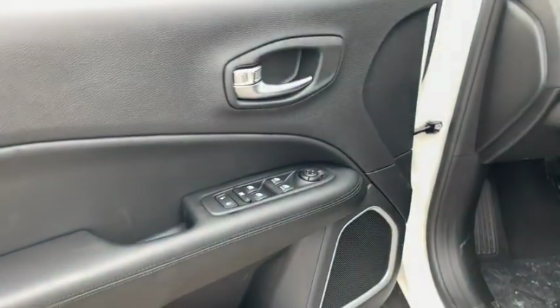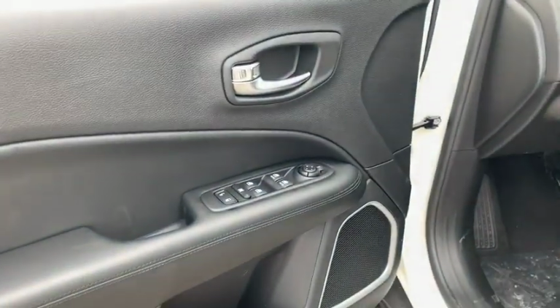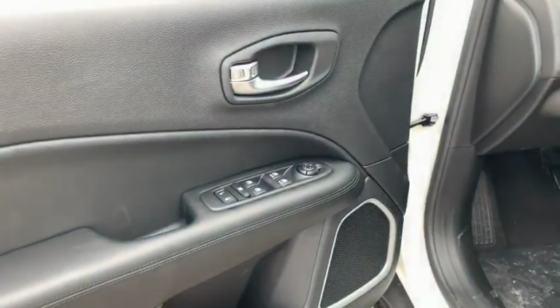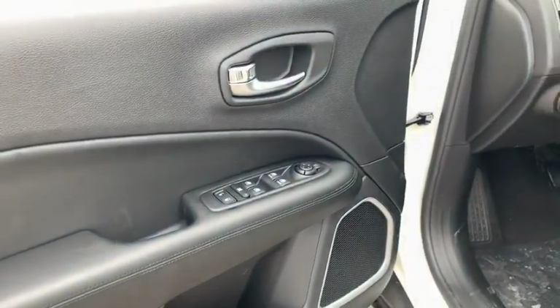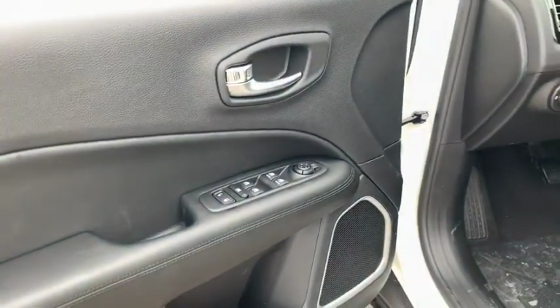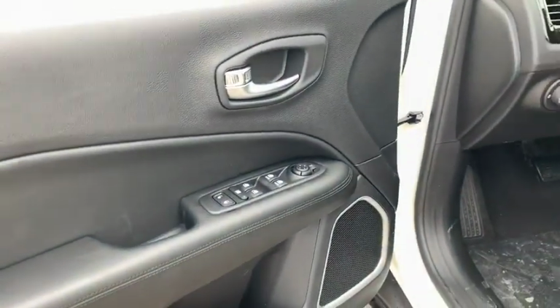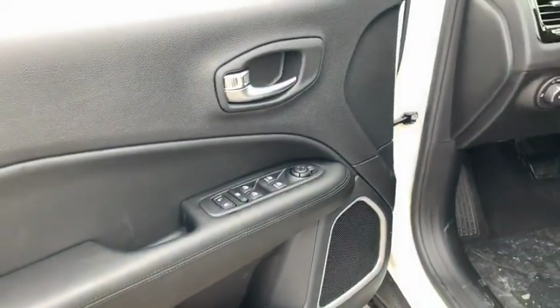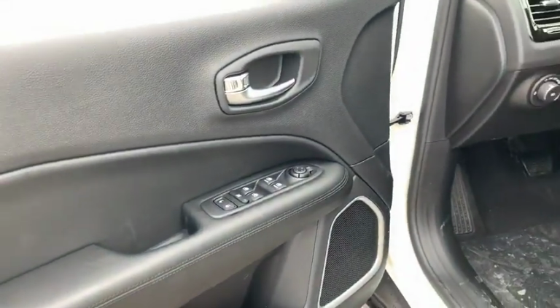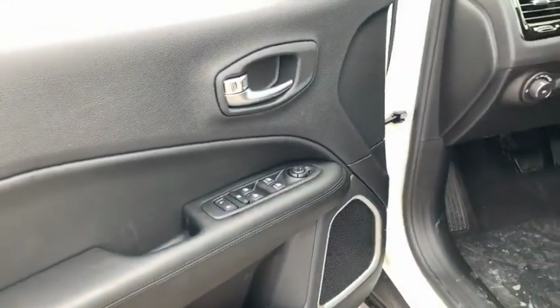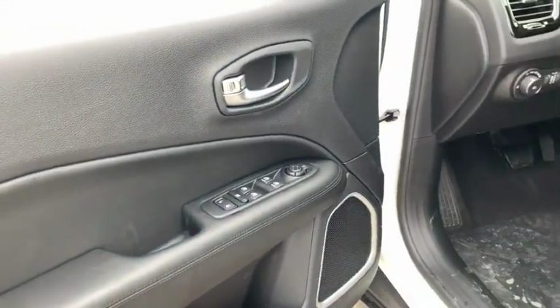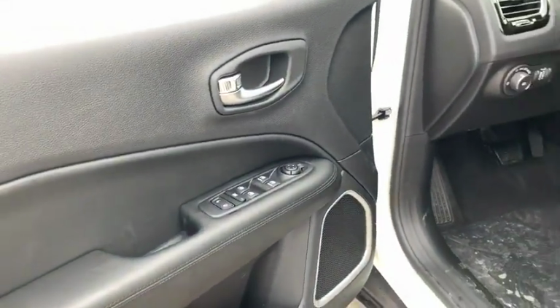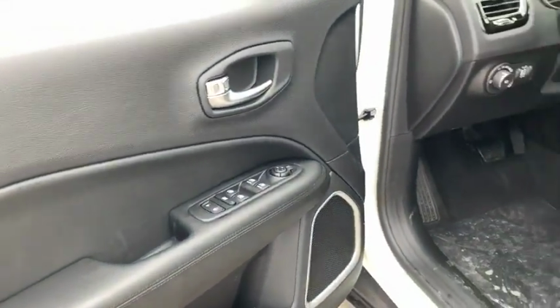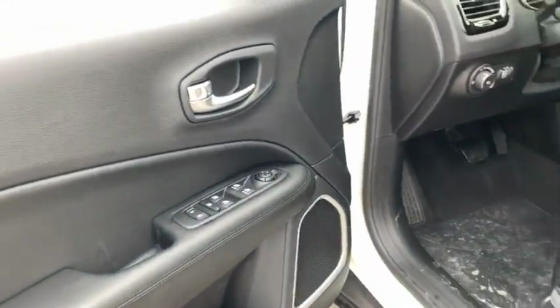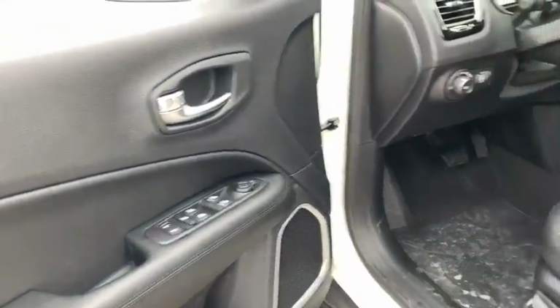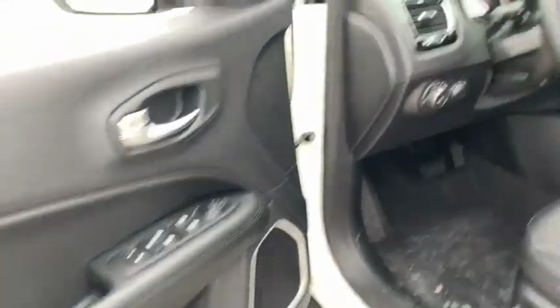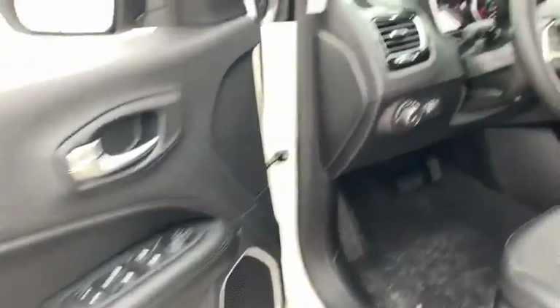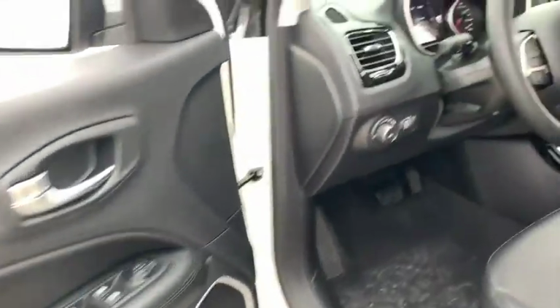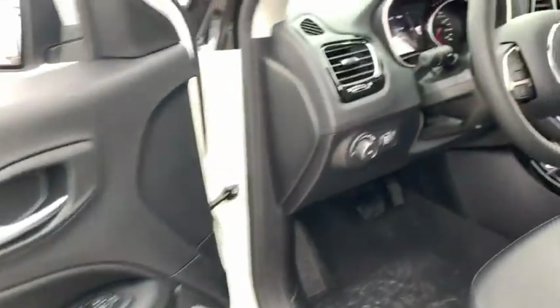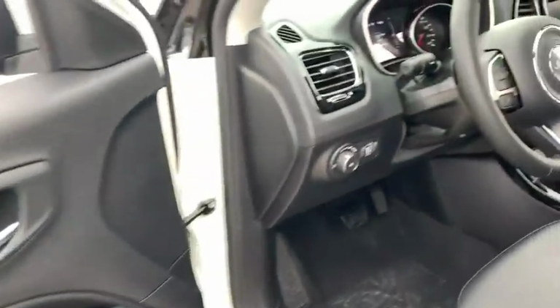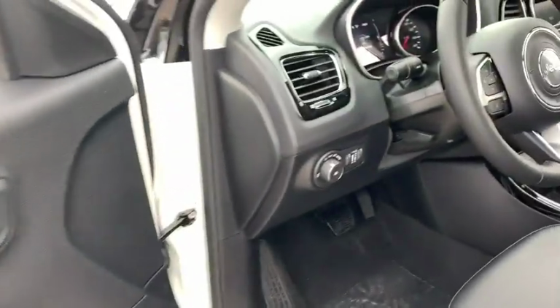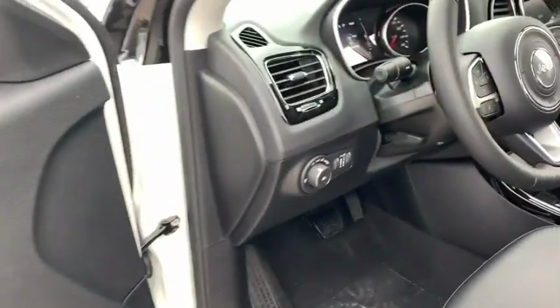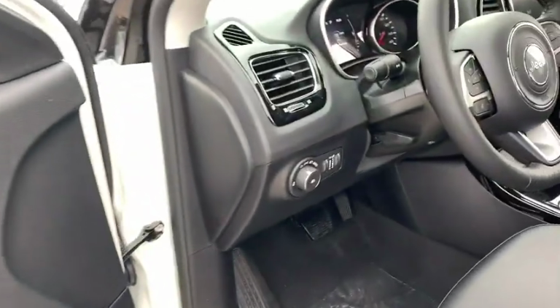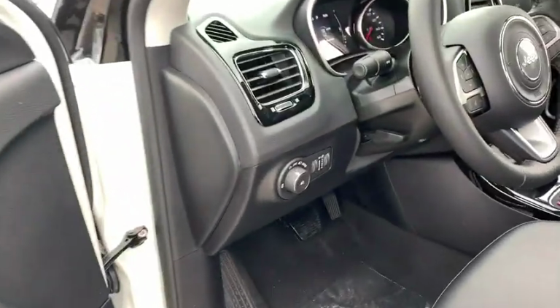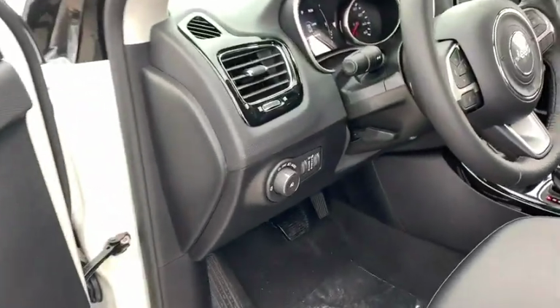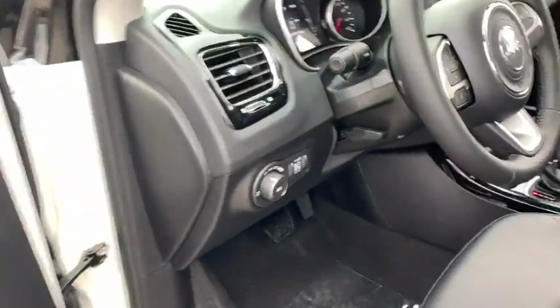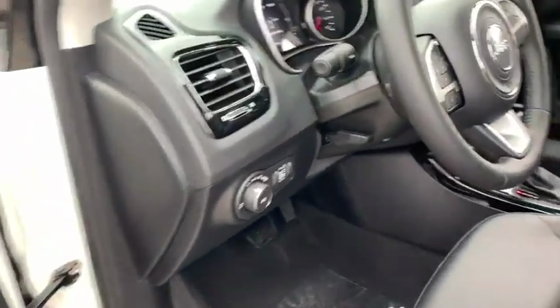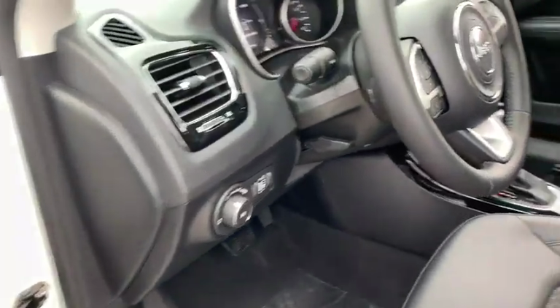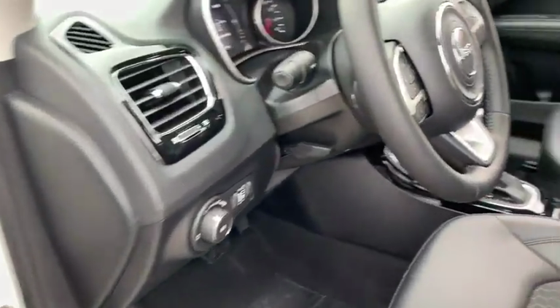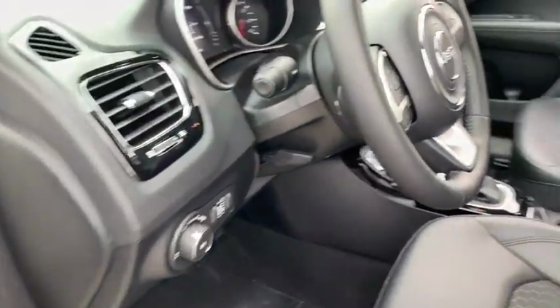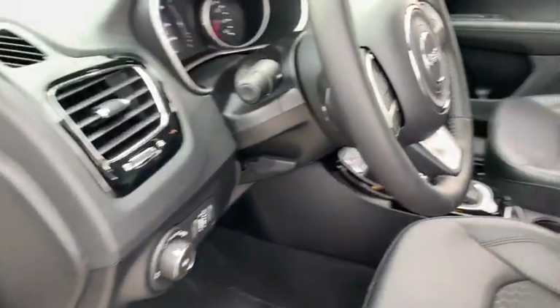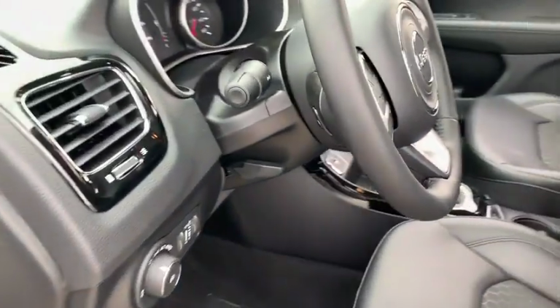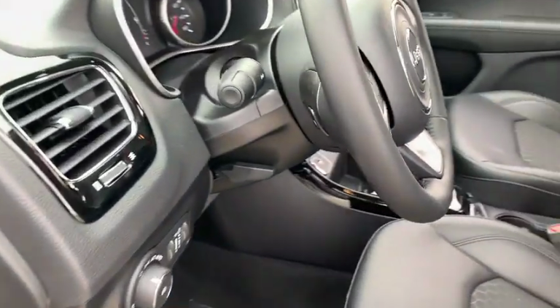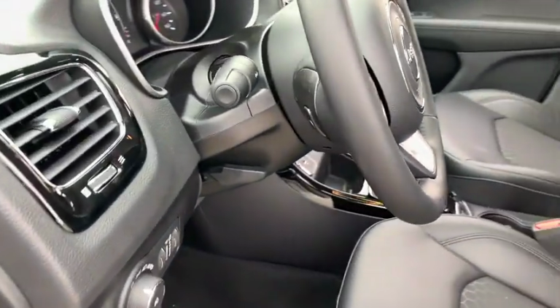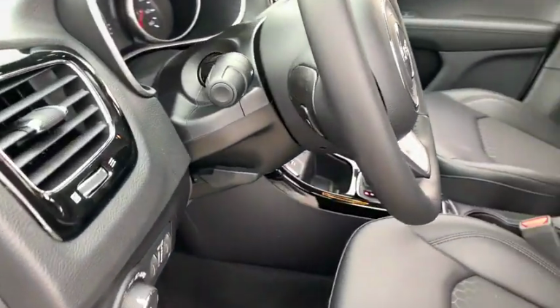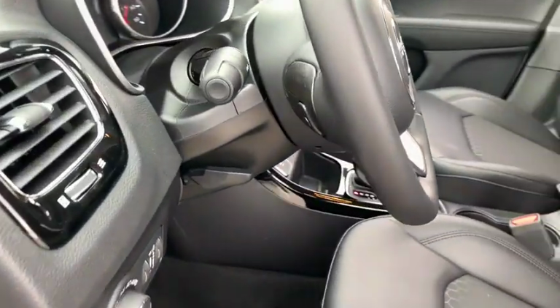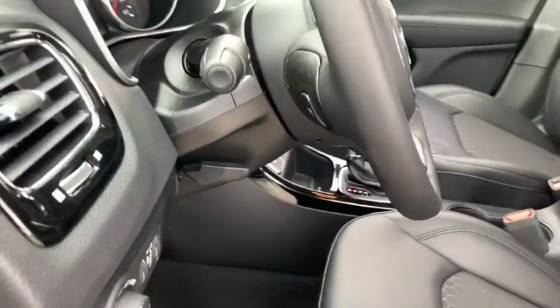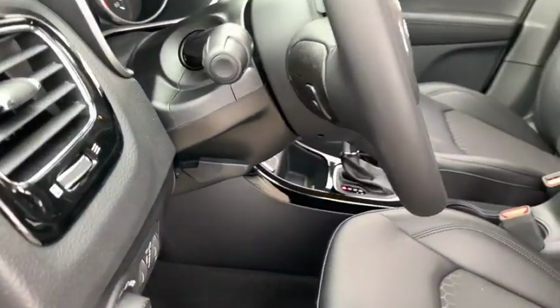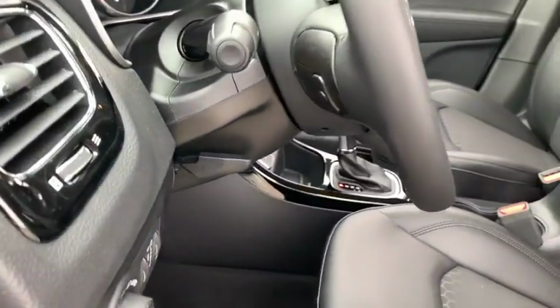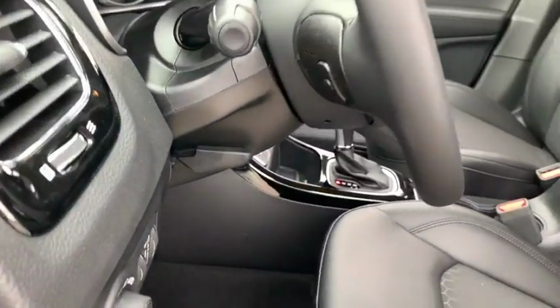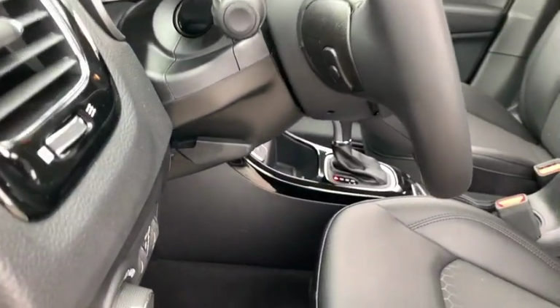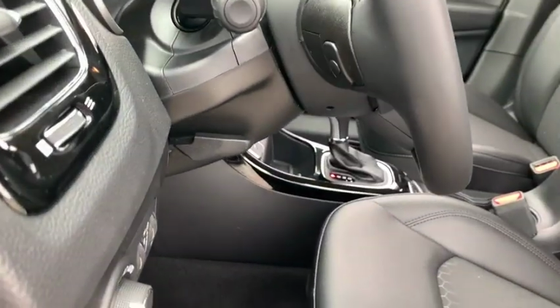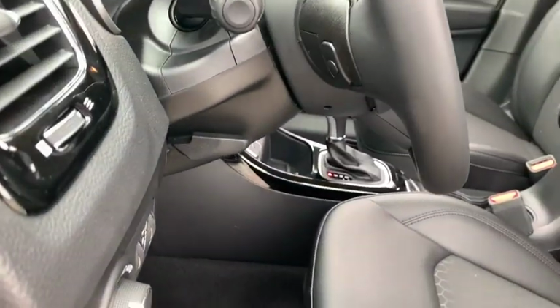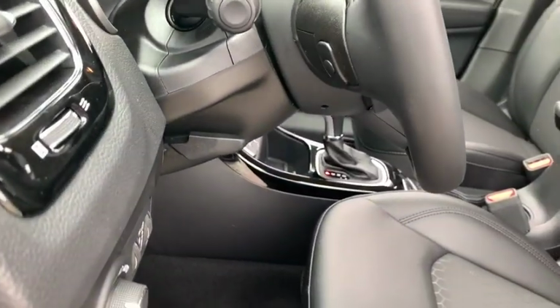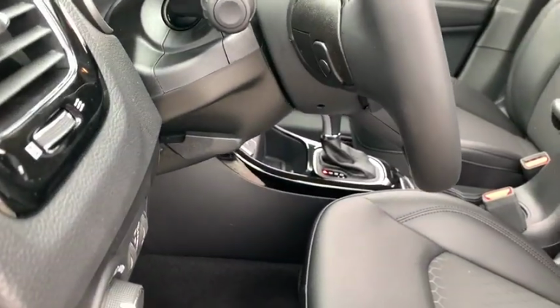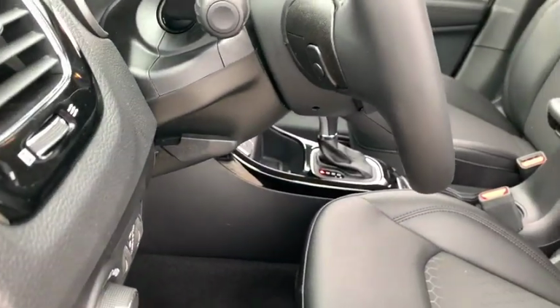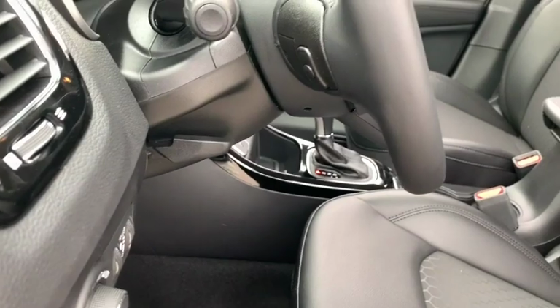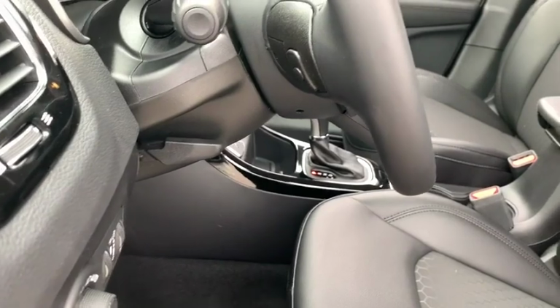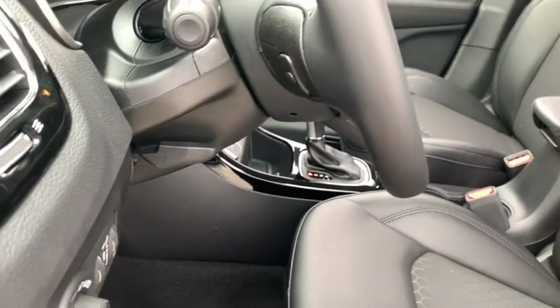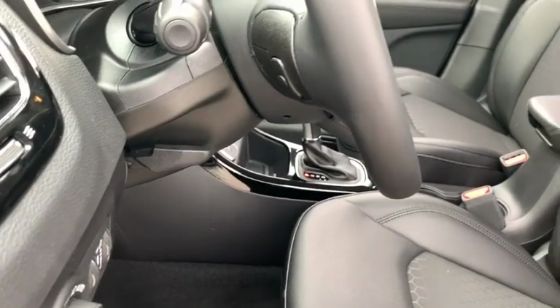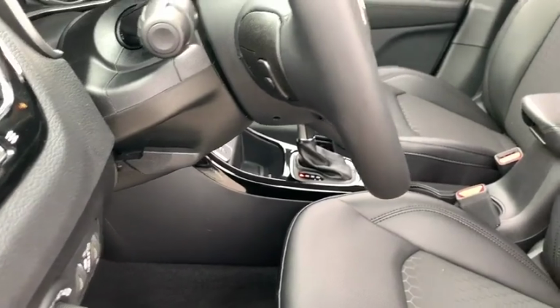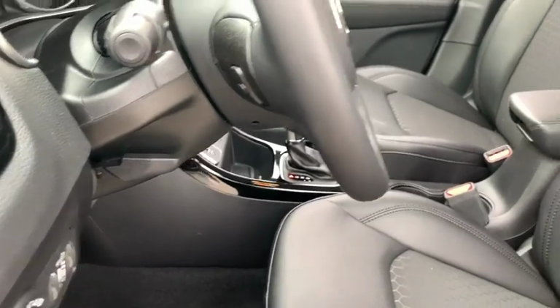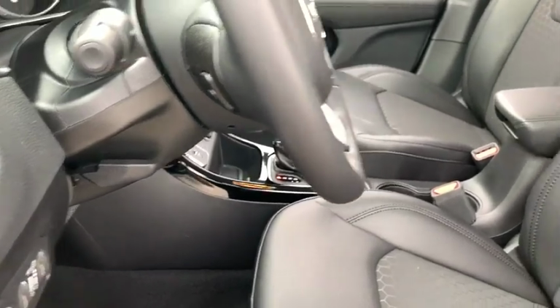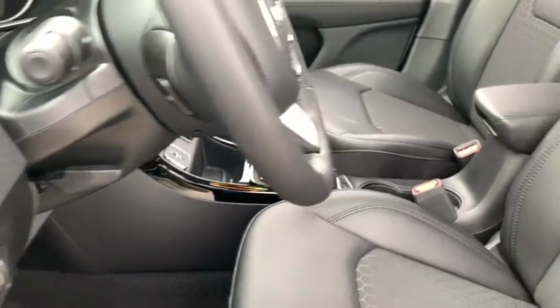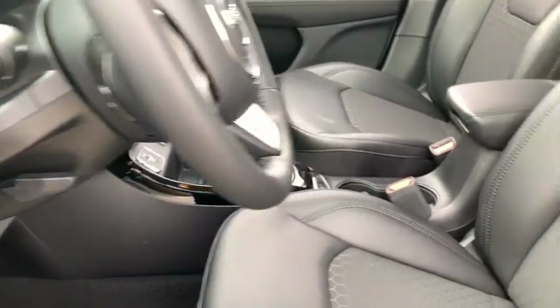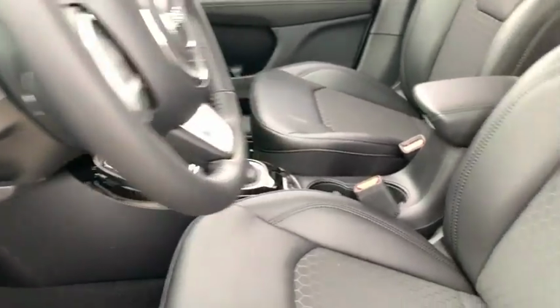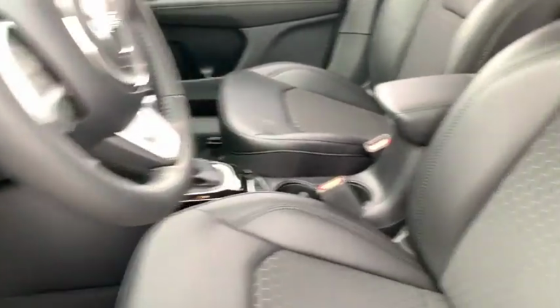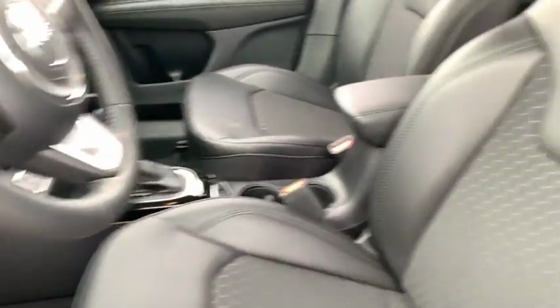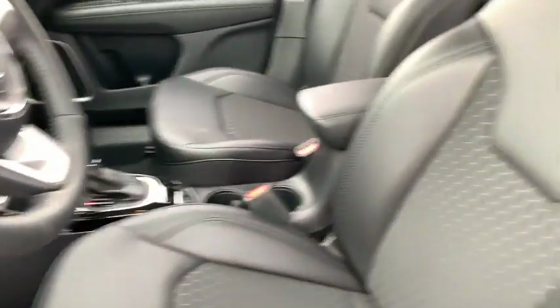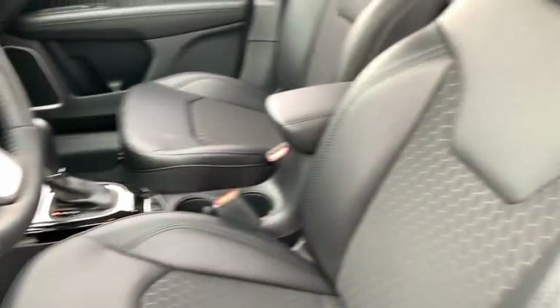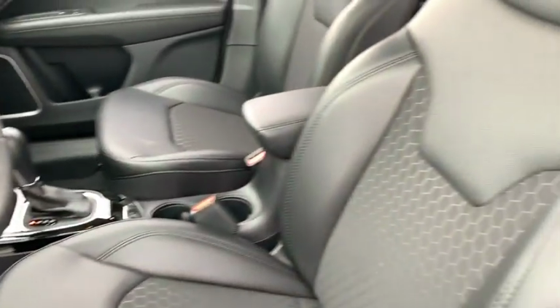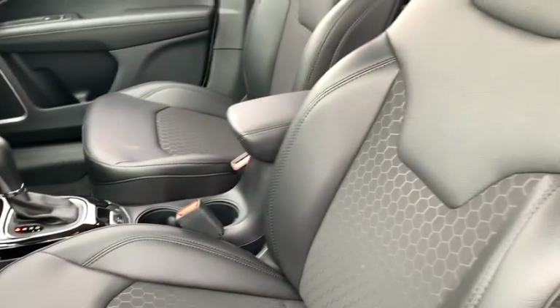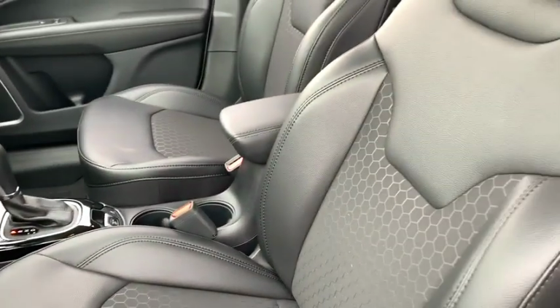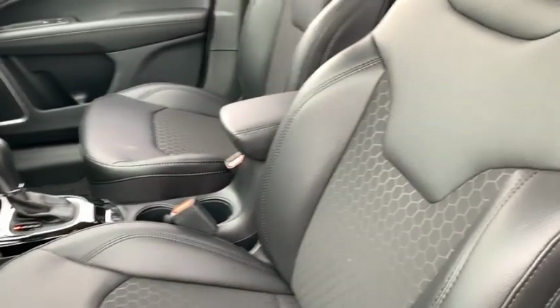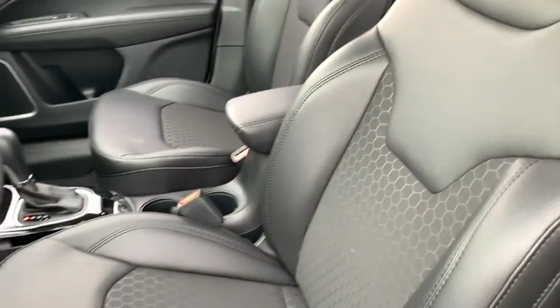This vehicle has less than 100 miles. Here are some of this vehicle's great options: traction control,